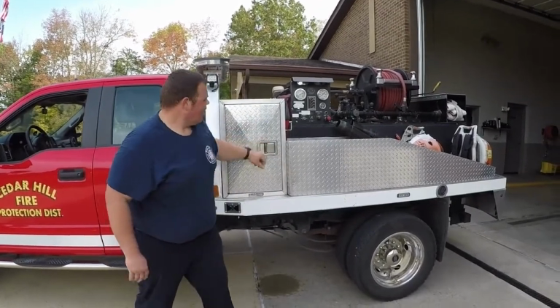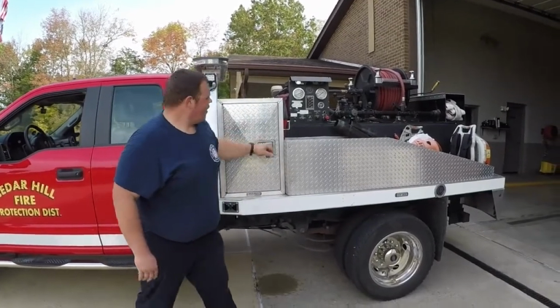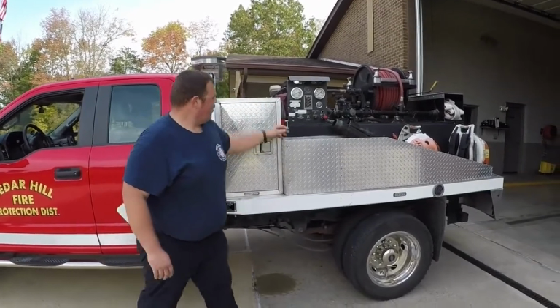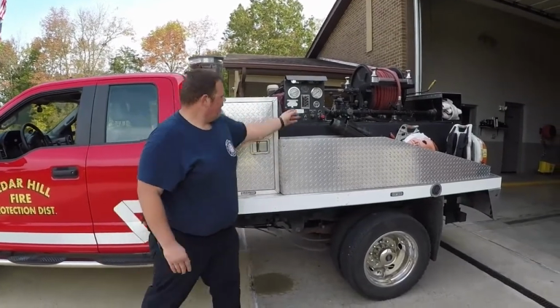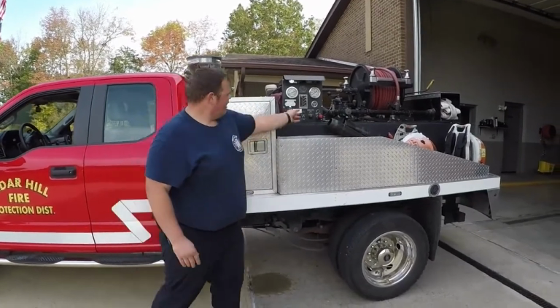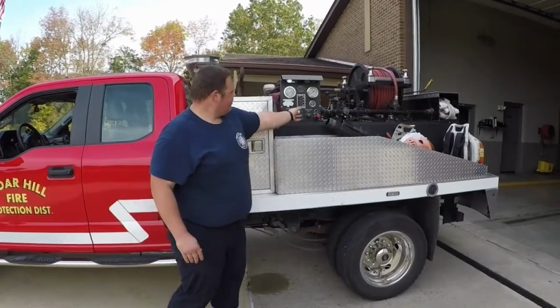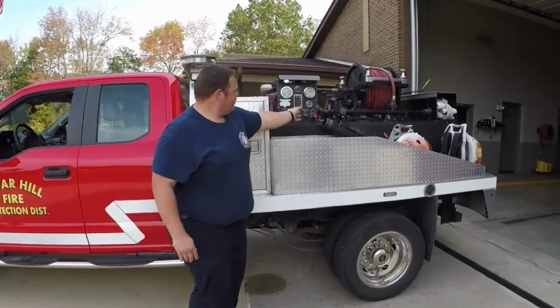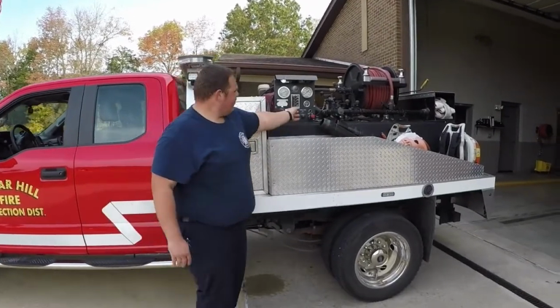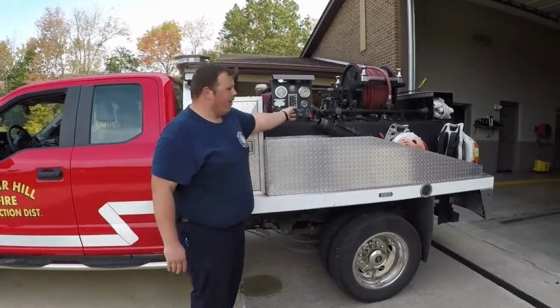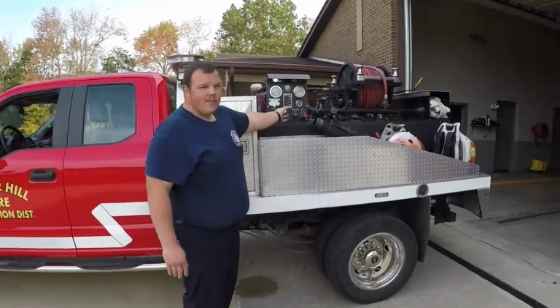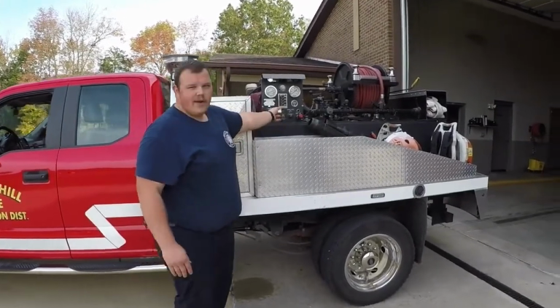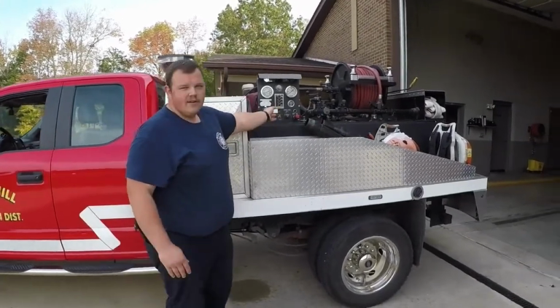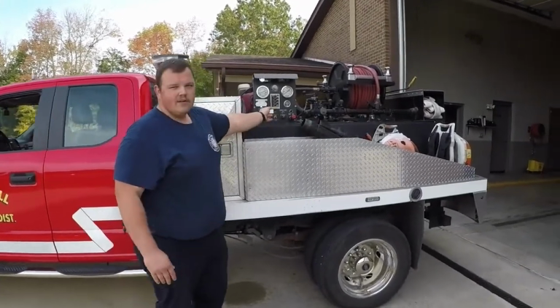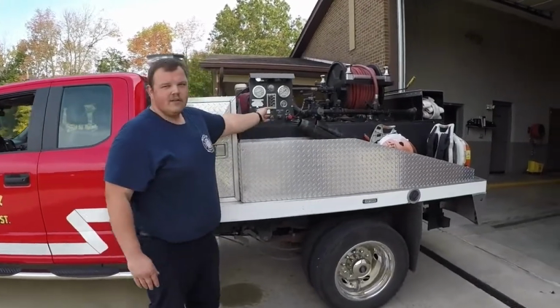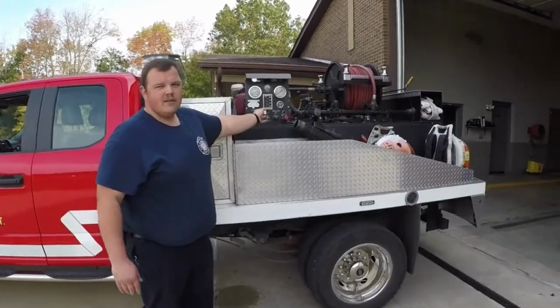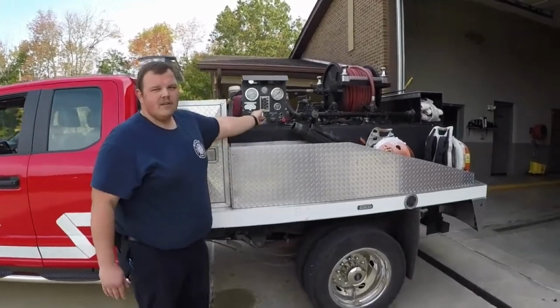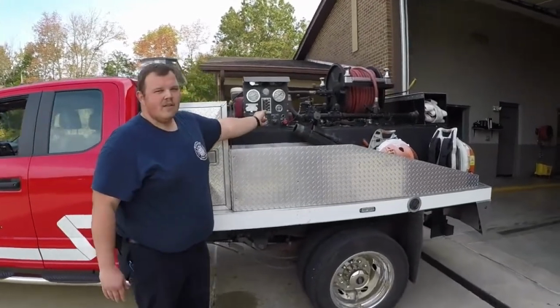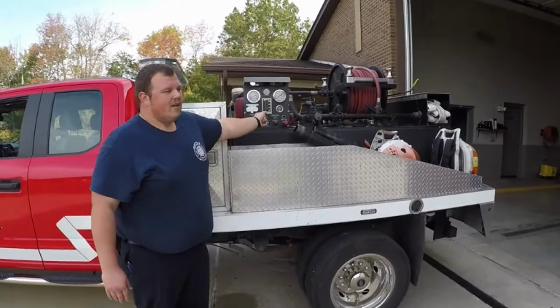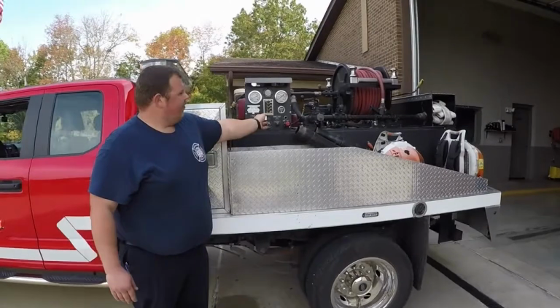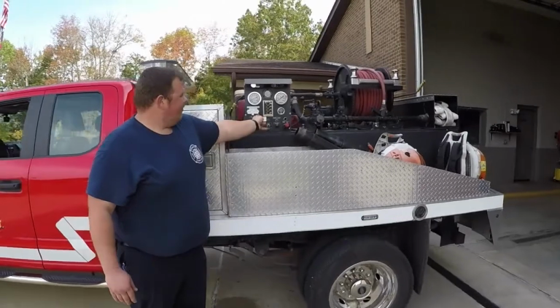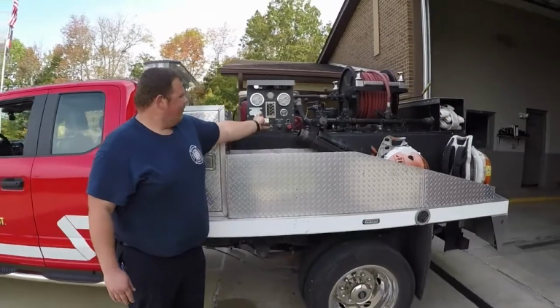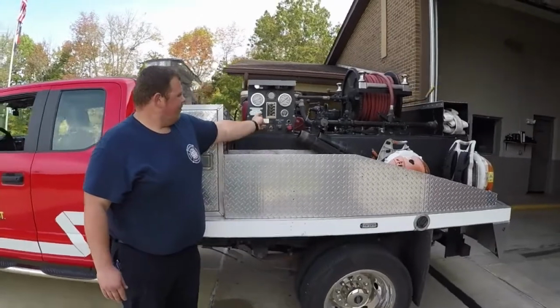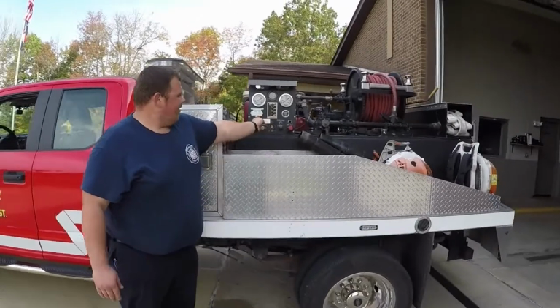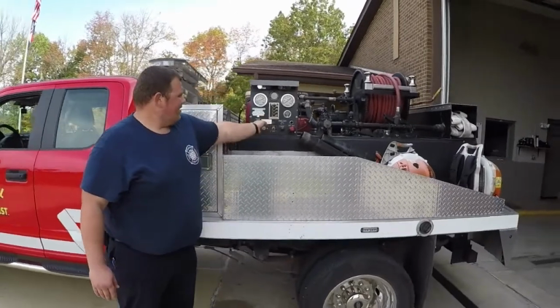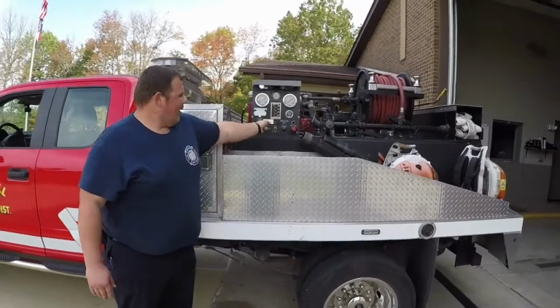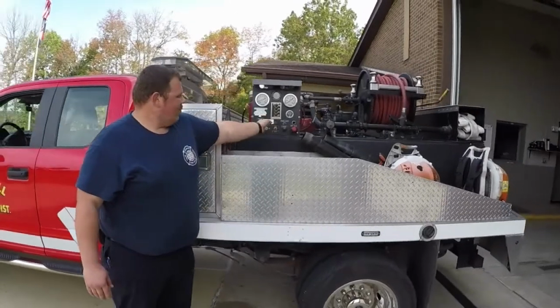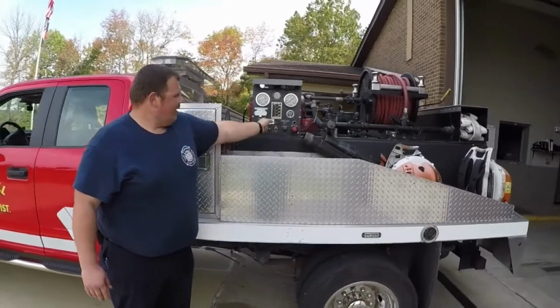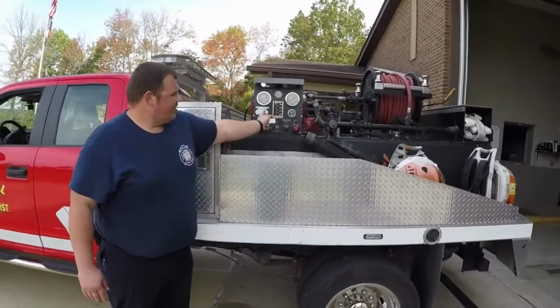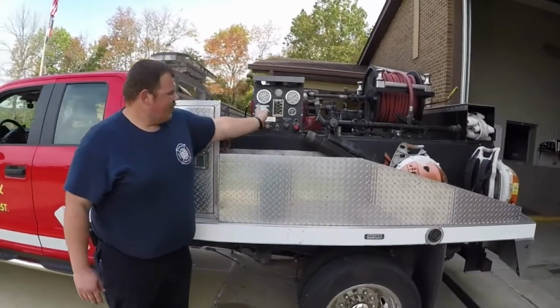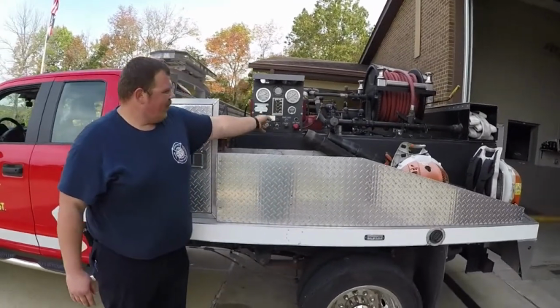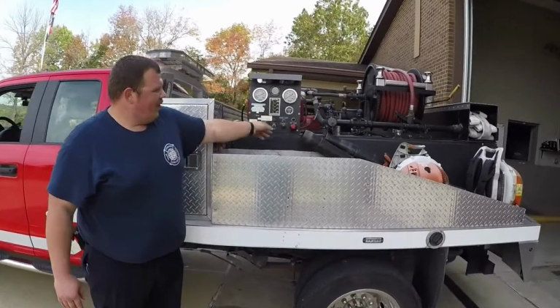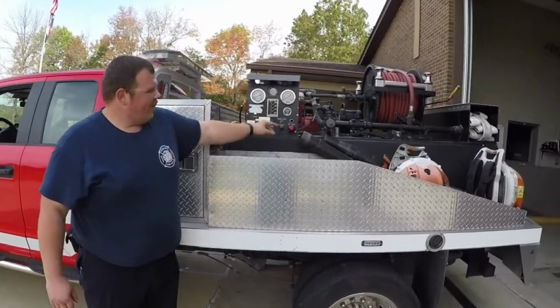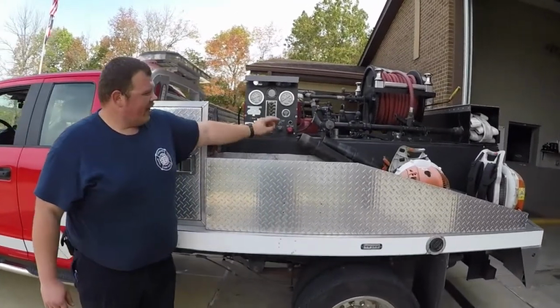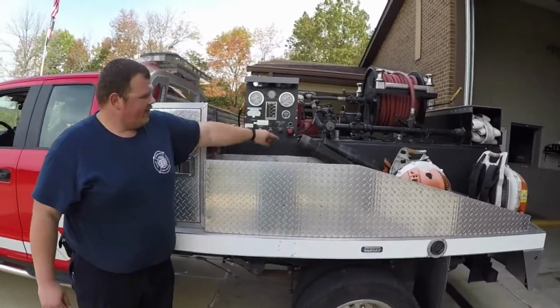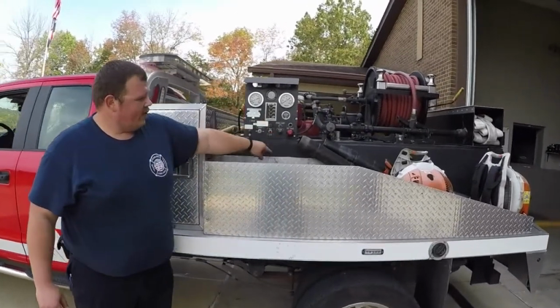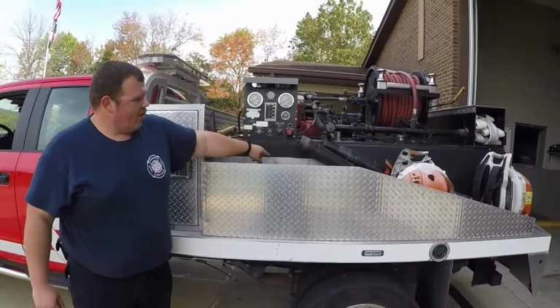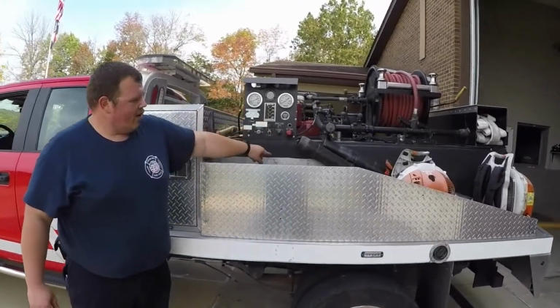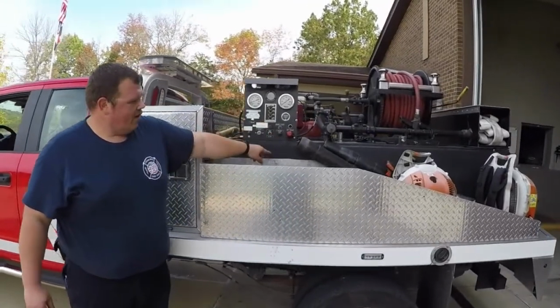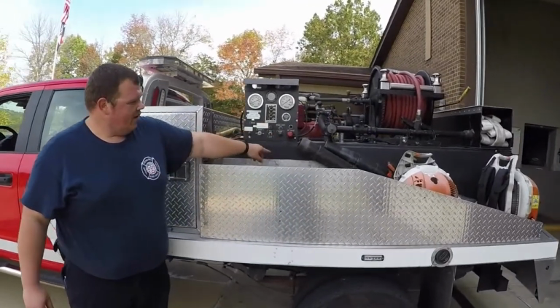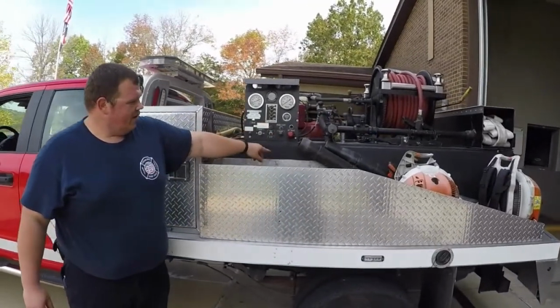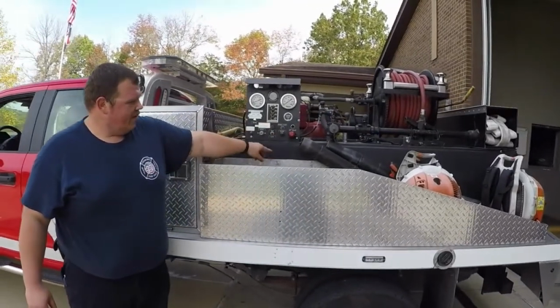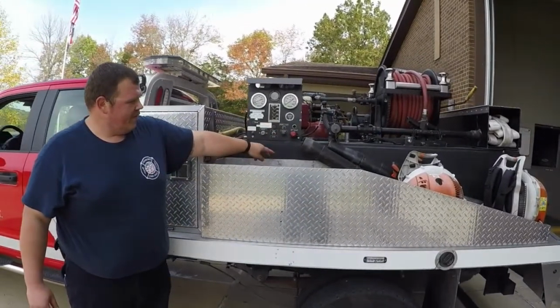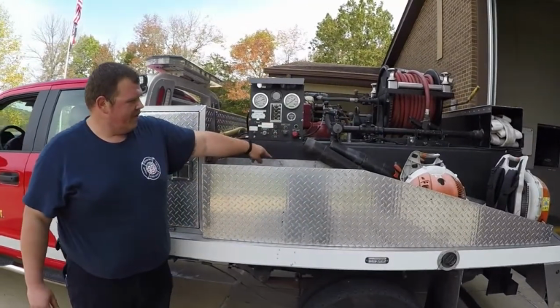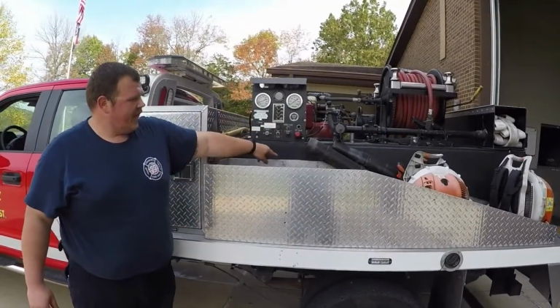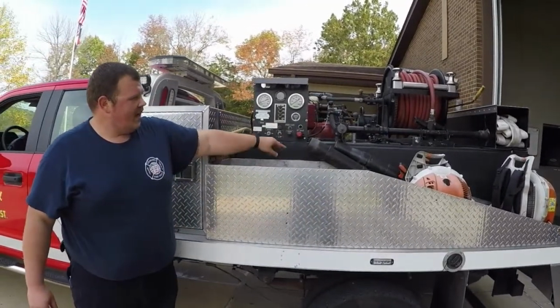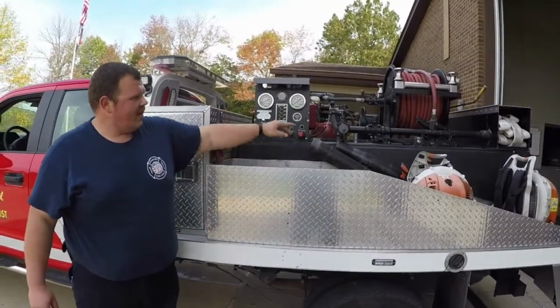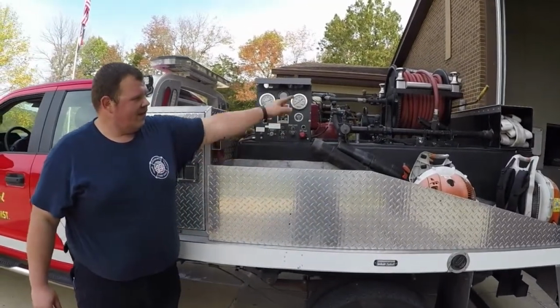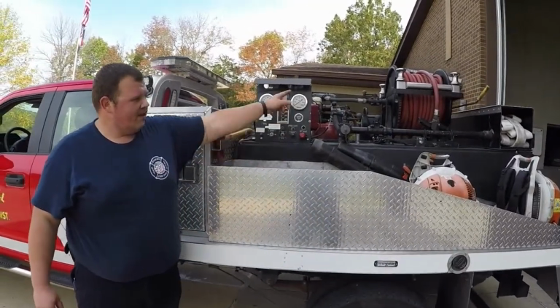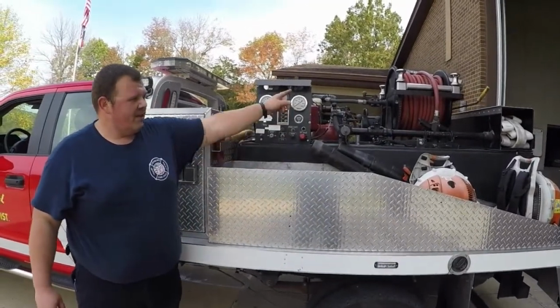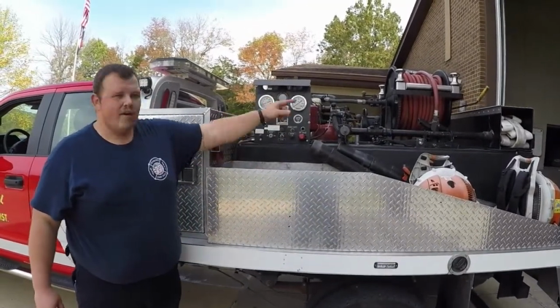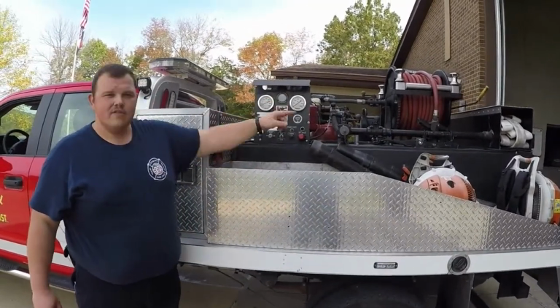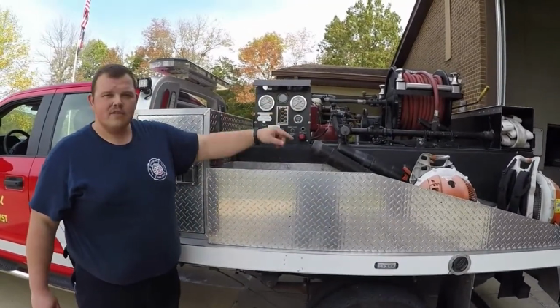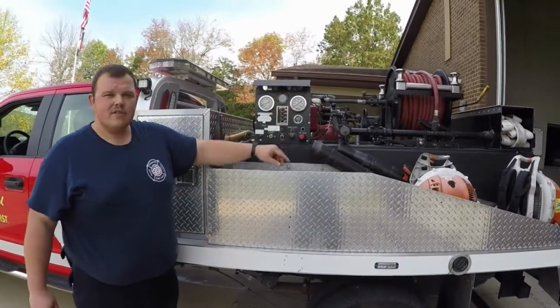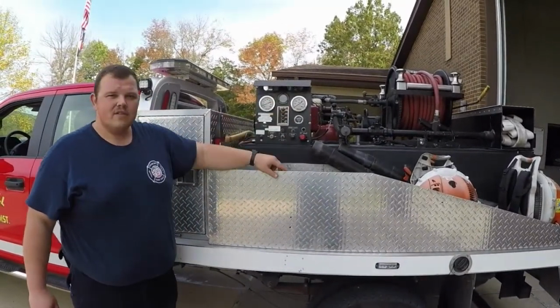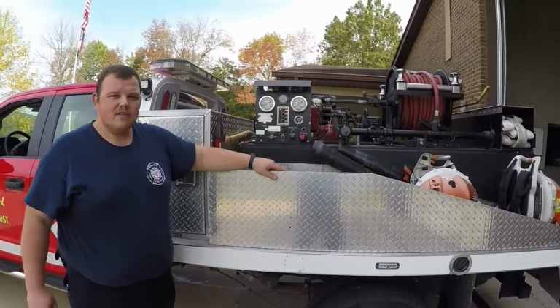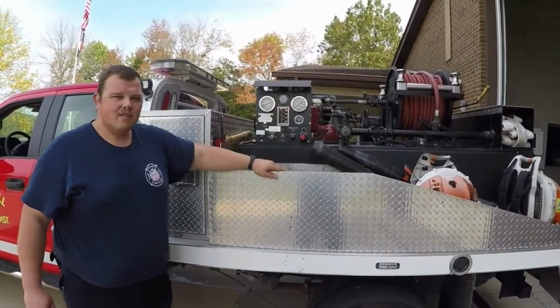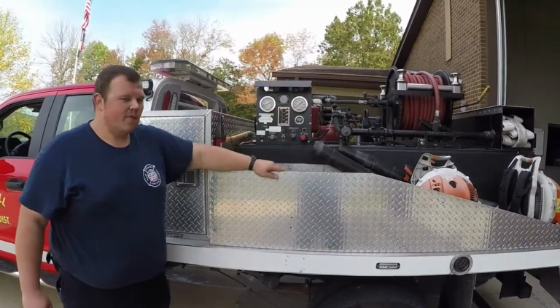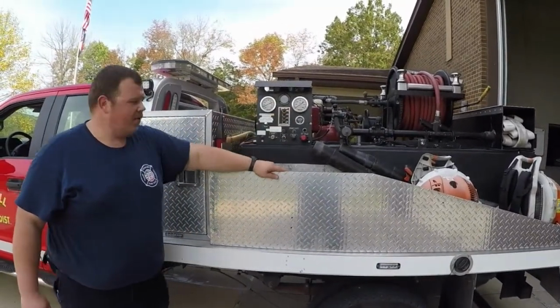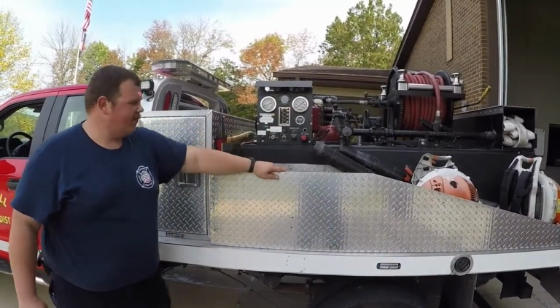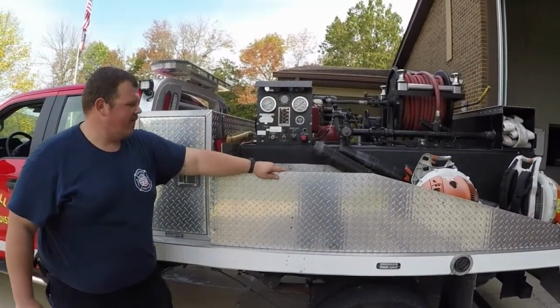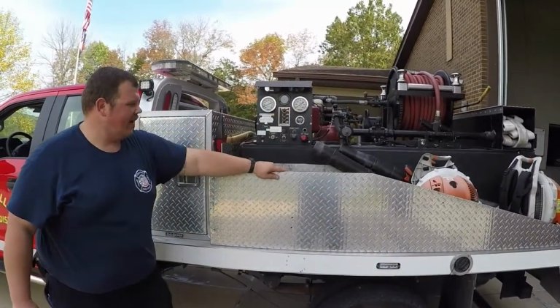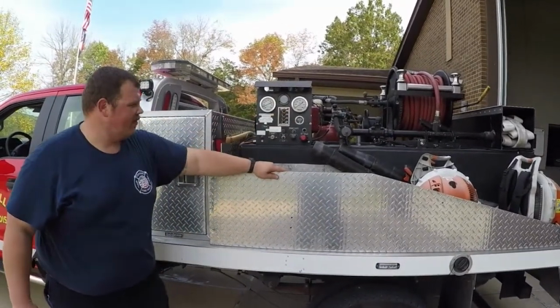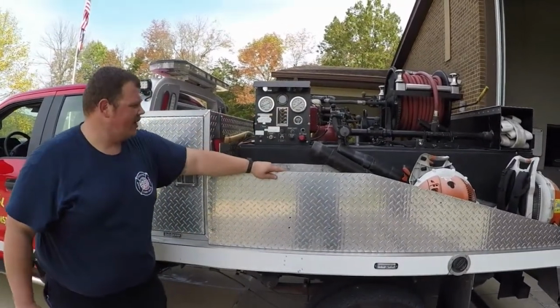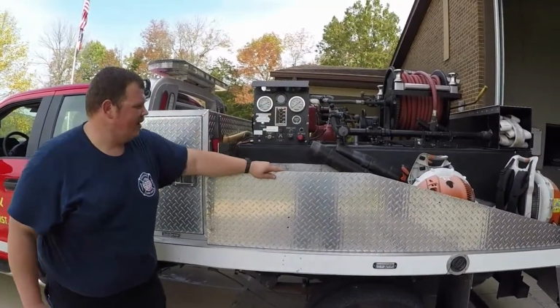Right here is our pump panel. This operates the pump that gets the water from the tank into the hoses to put the fires out.